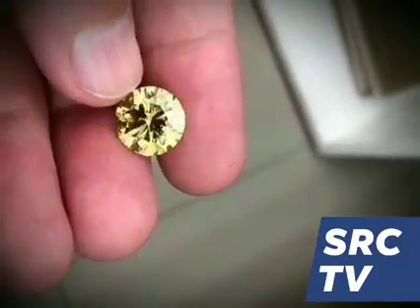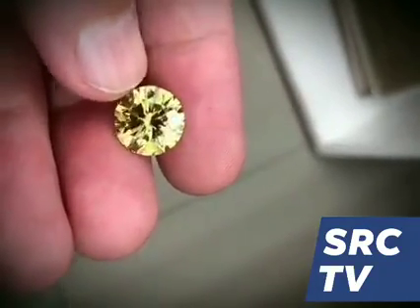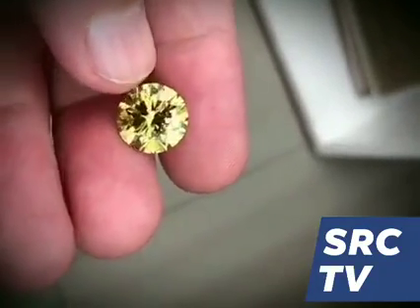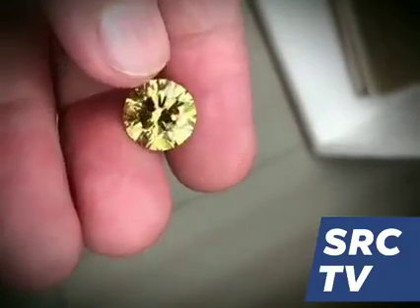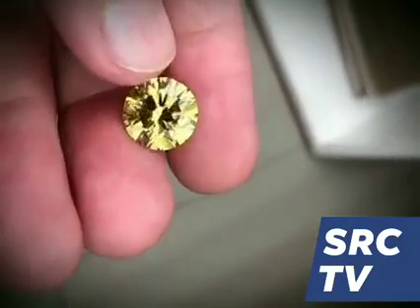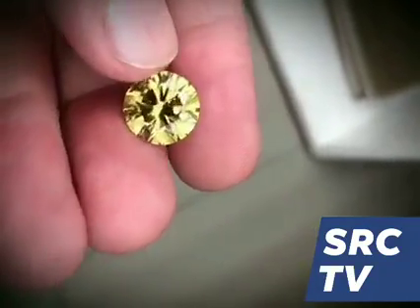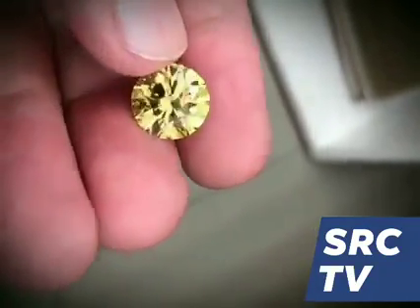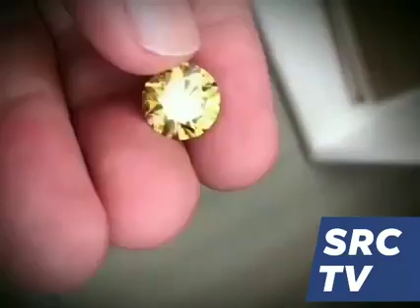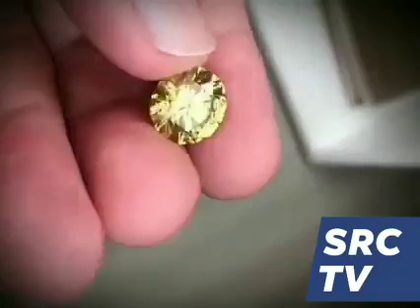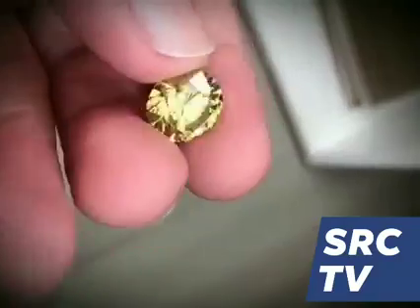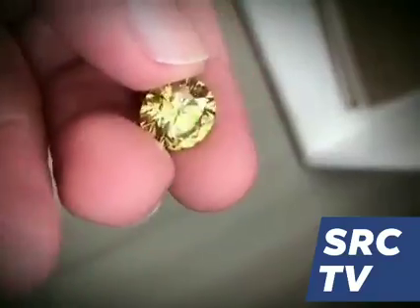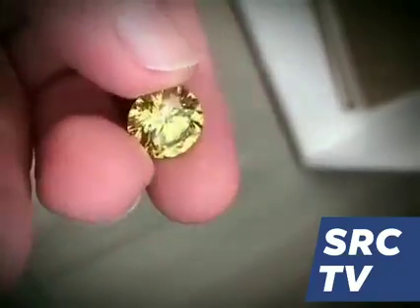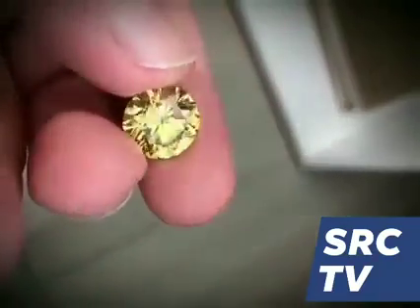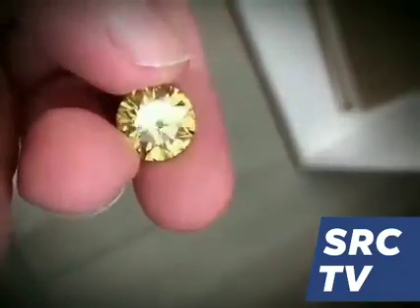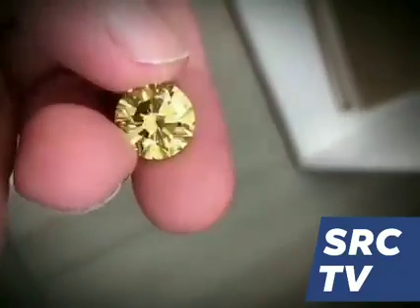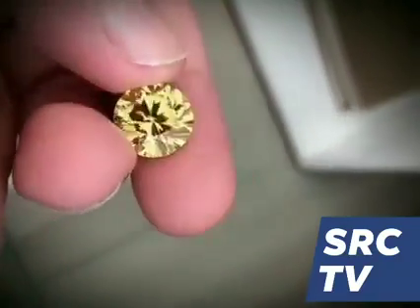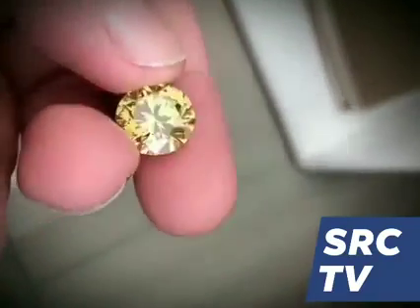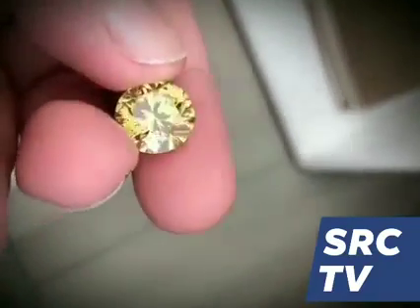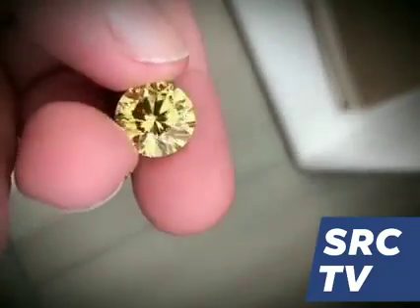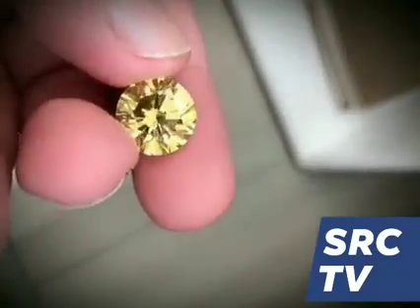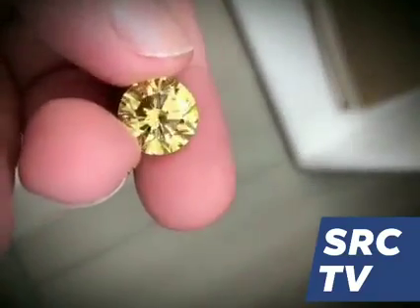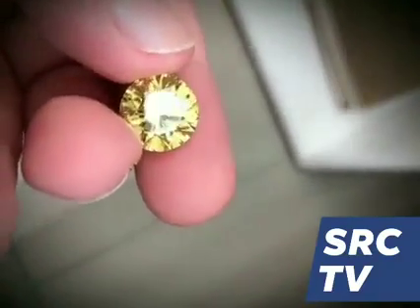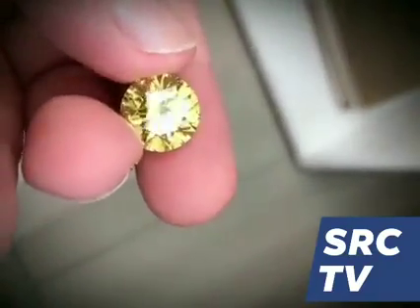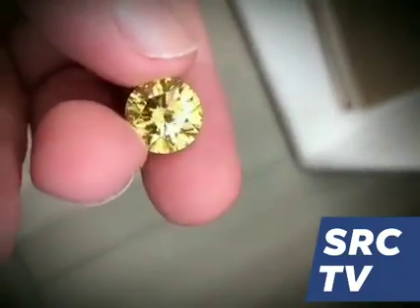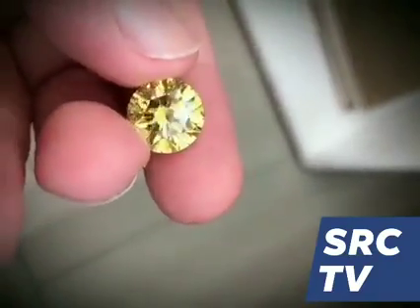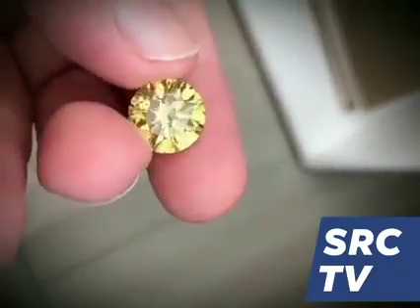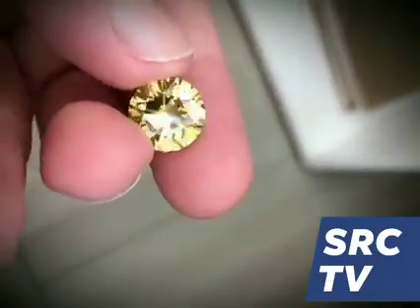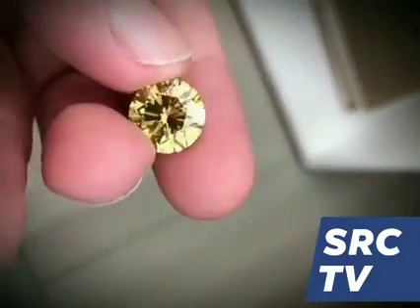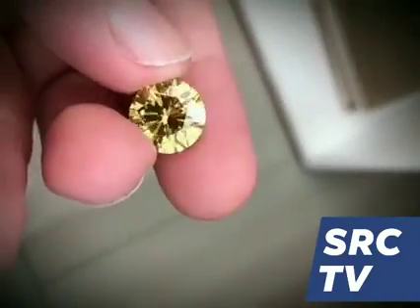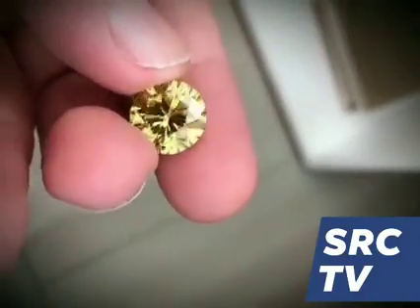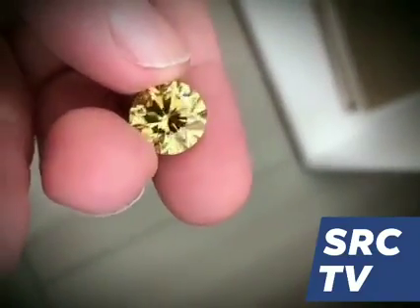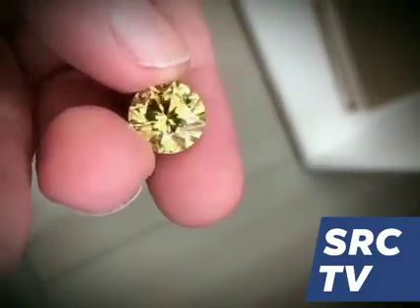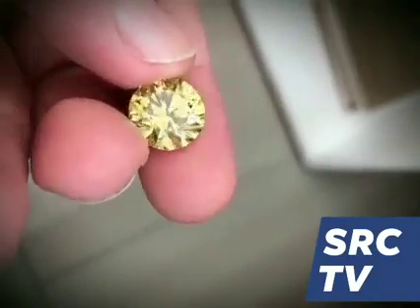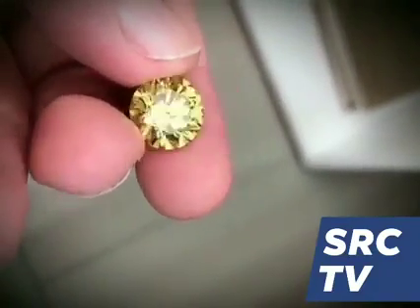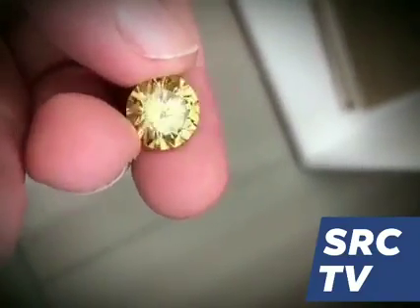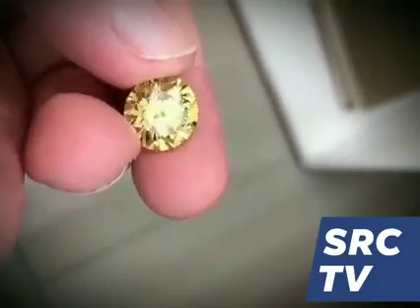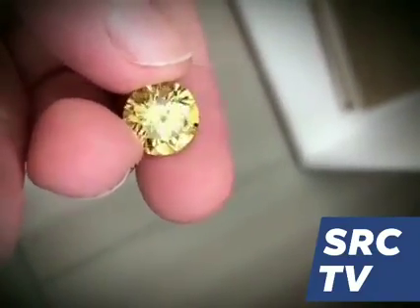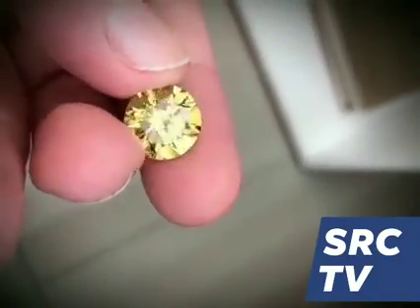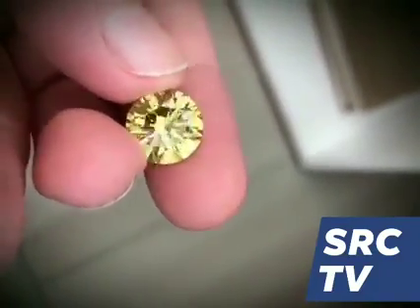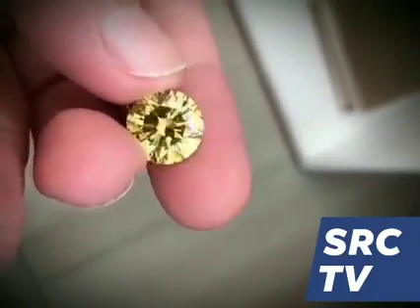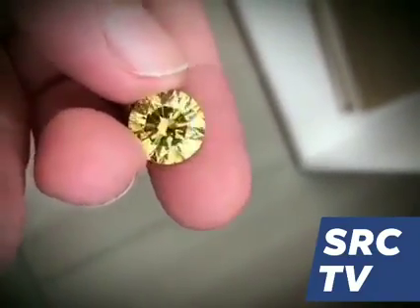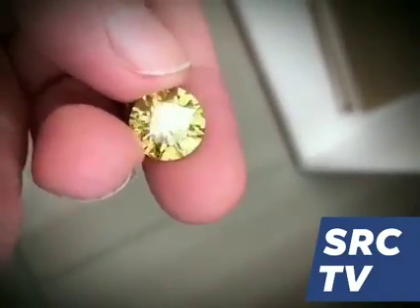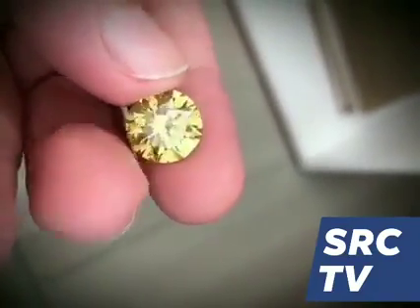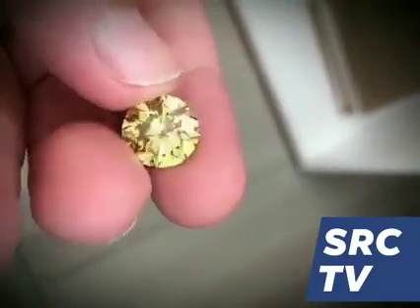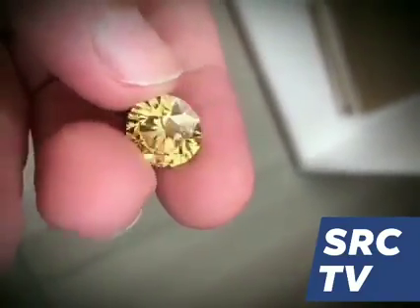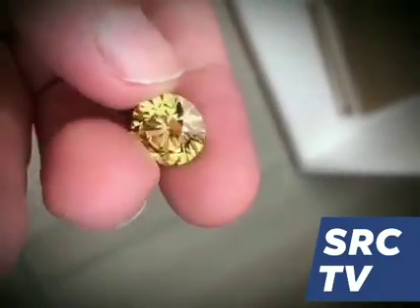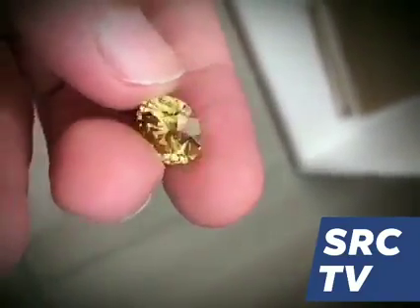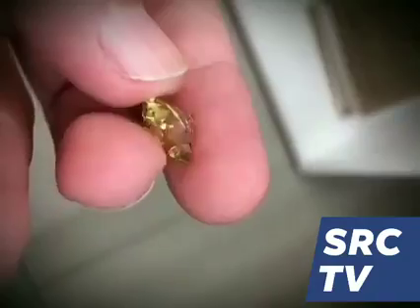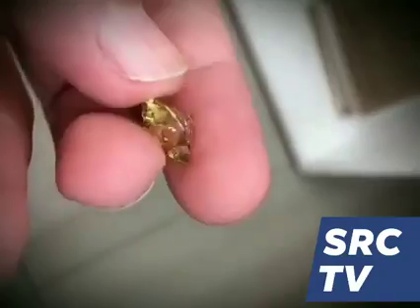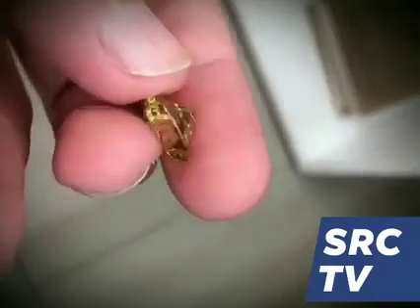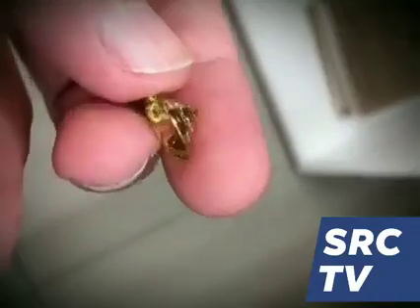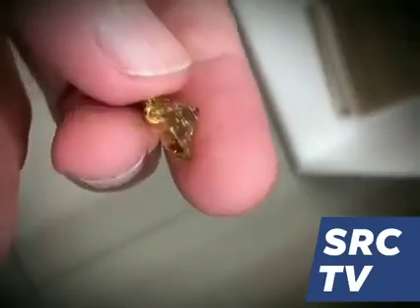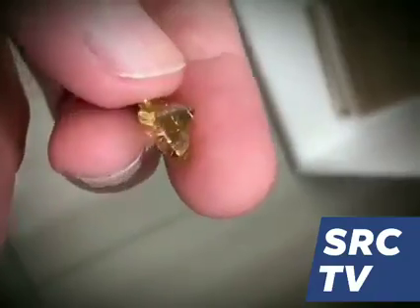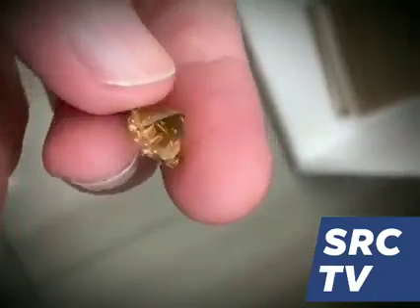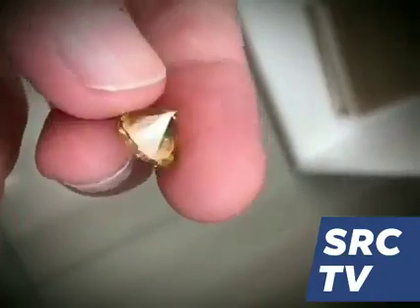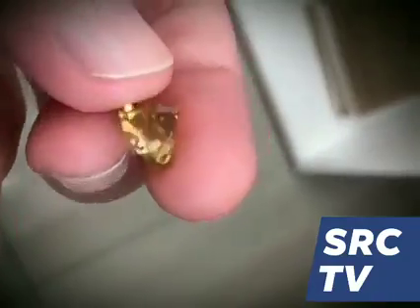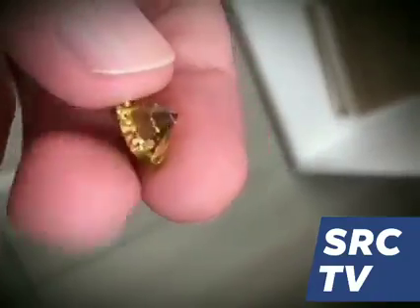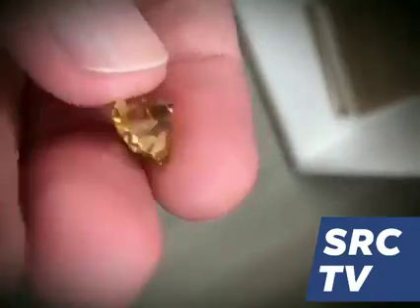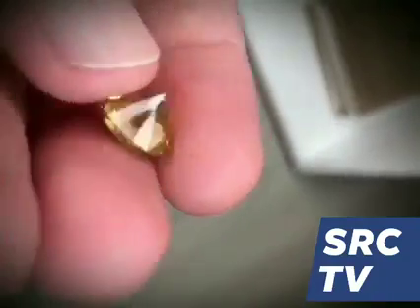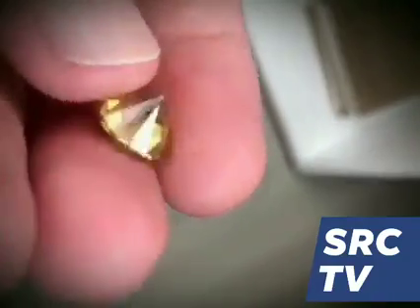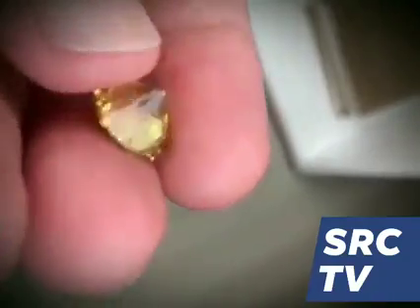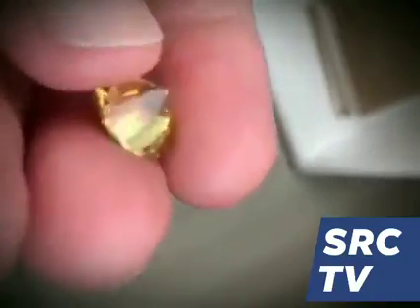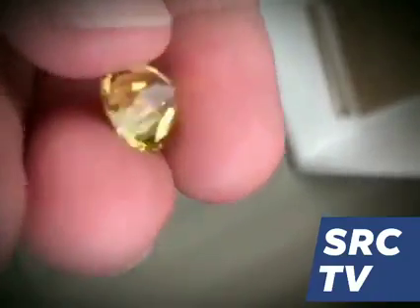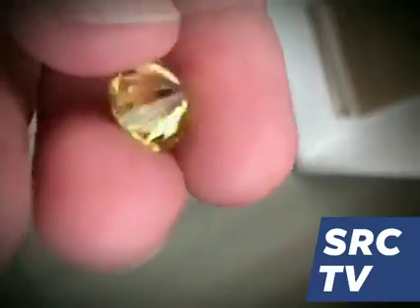The Jimmy diamonds have an intensive yellow color, often in combination with orange, which results in a deep vivid yellow color.